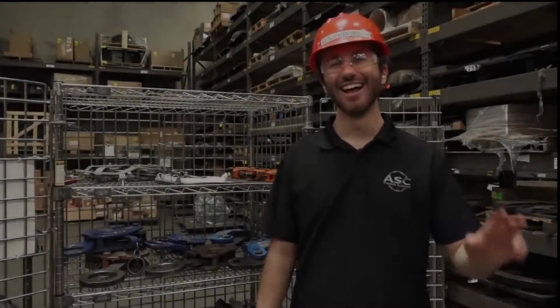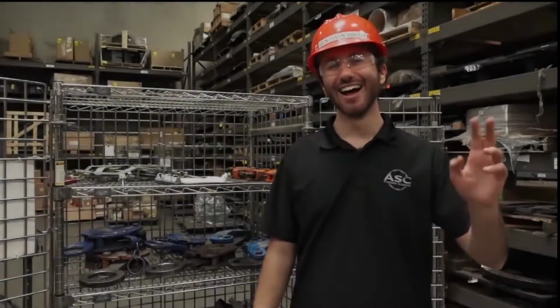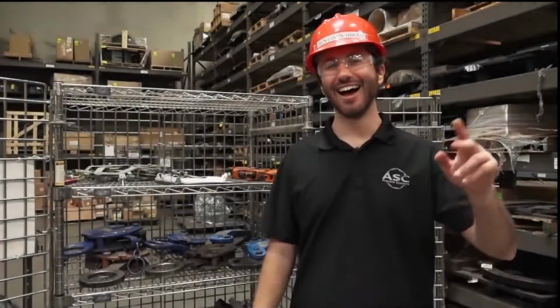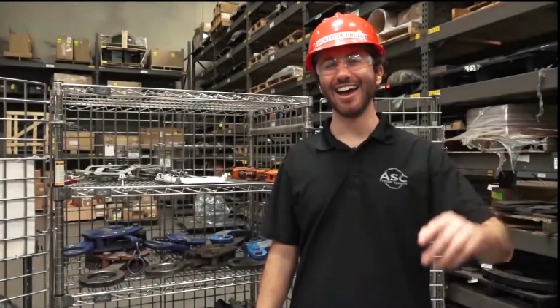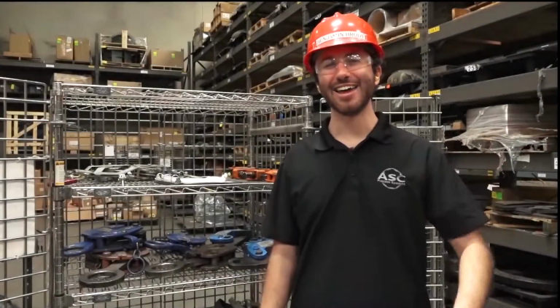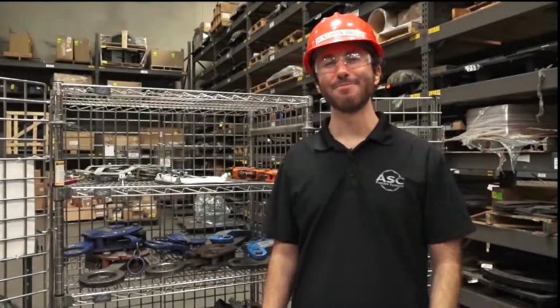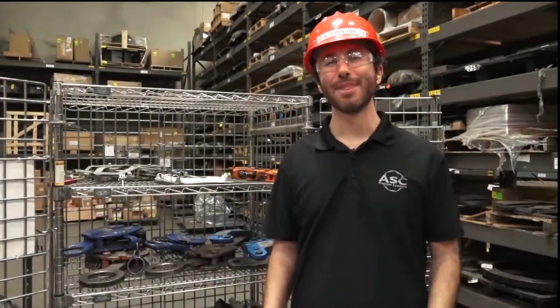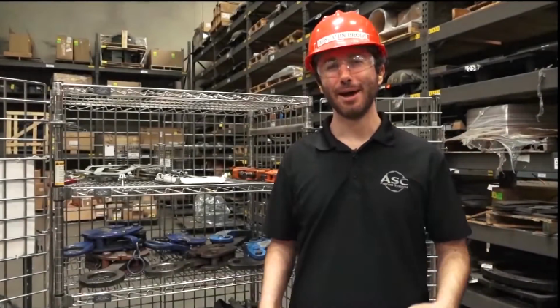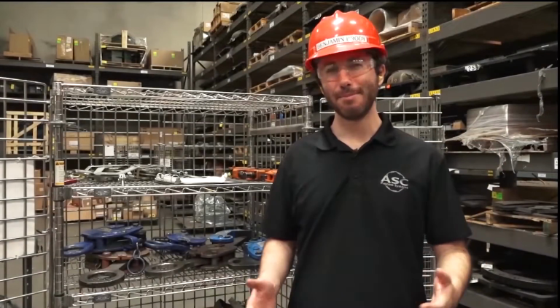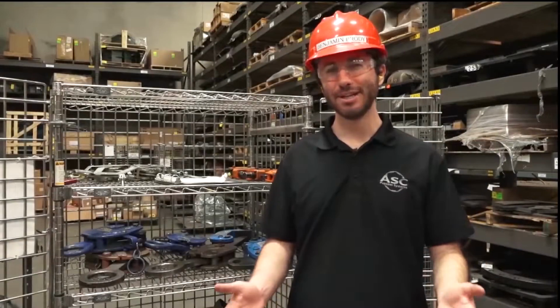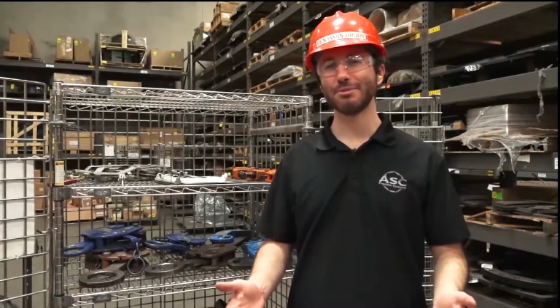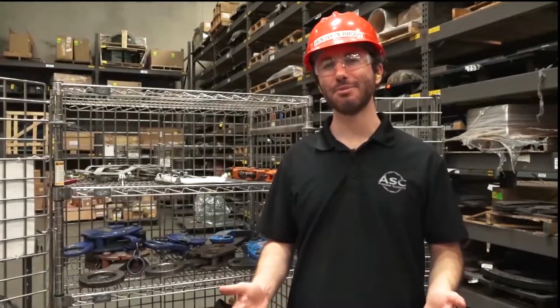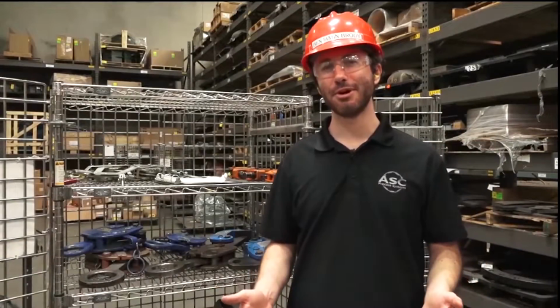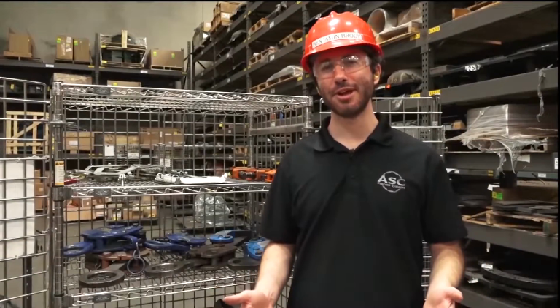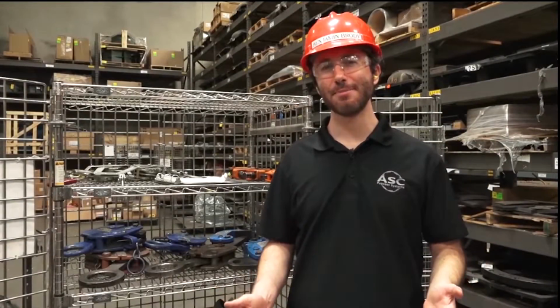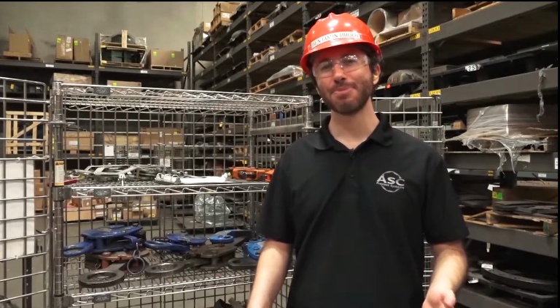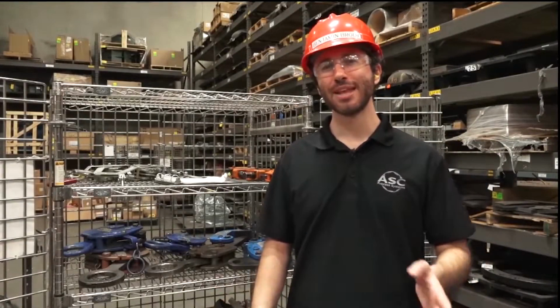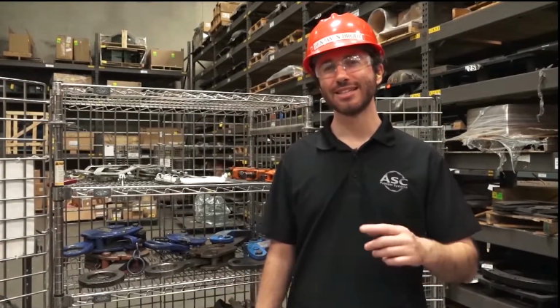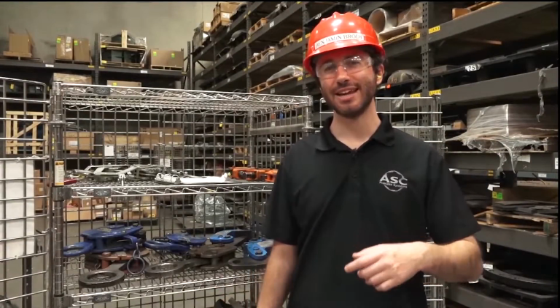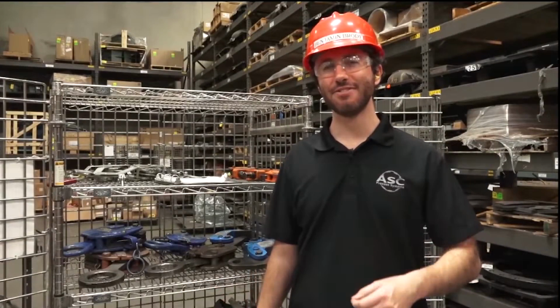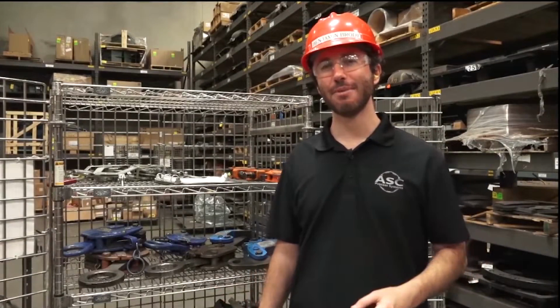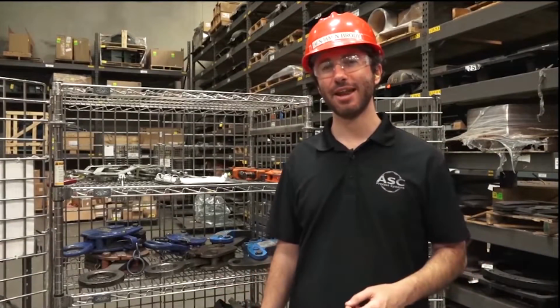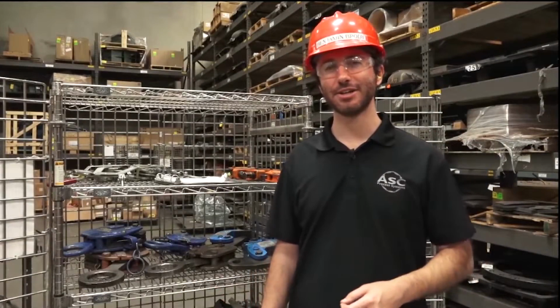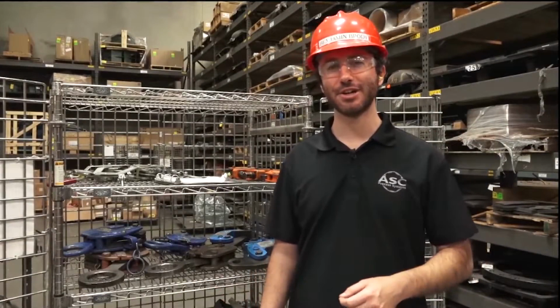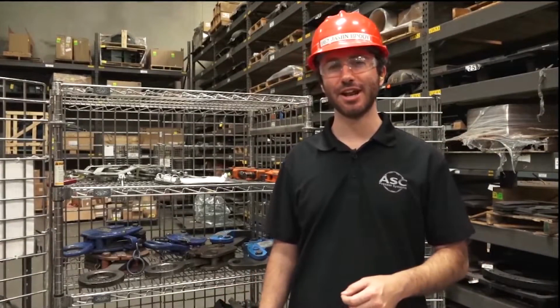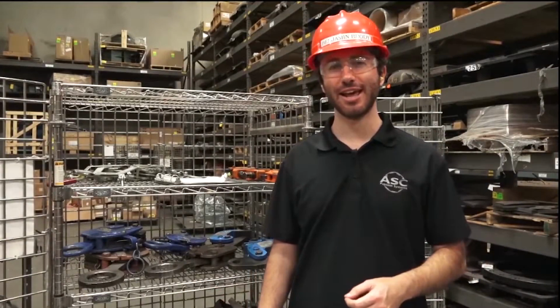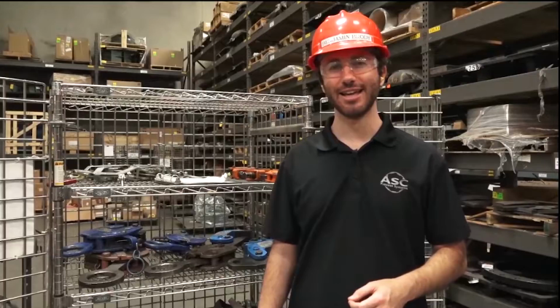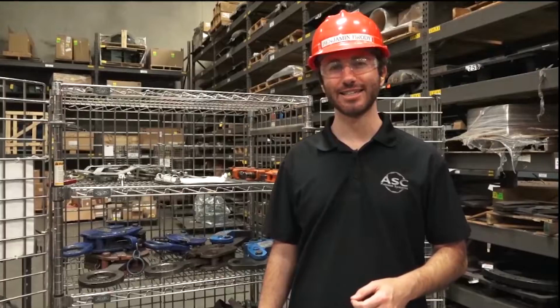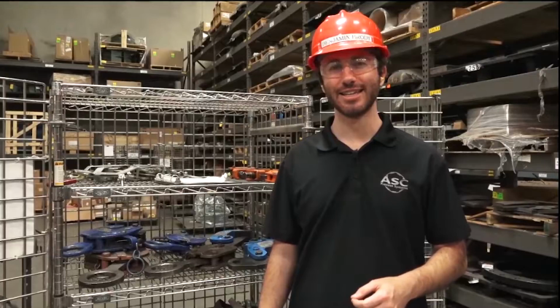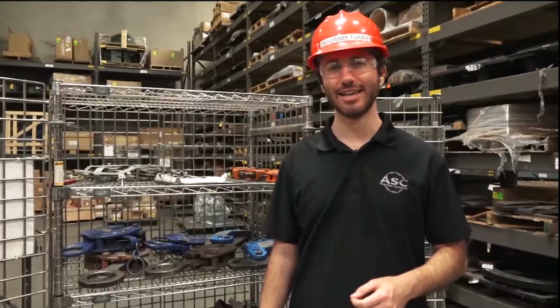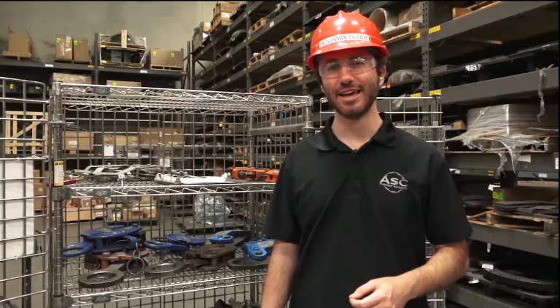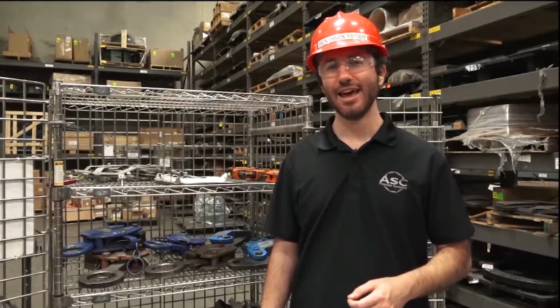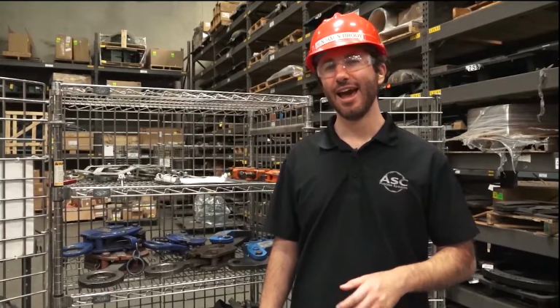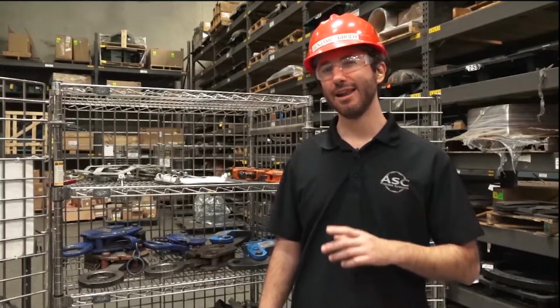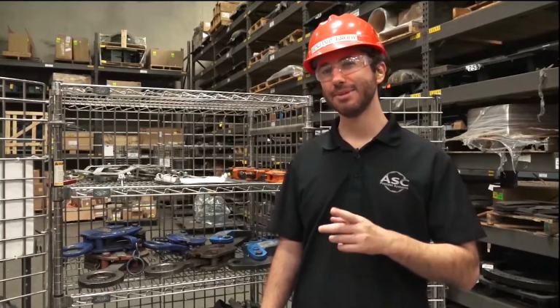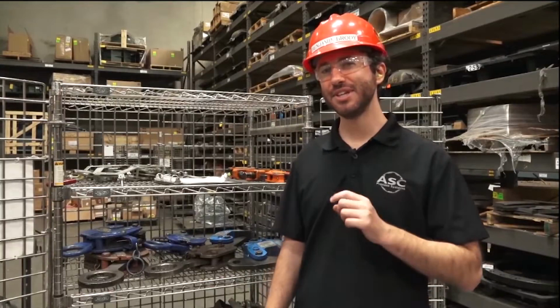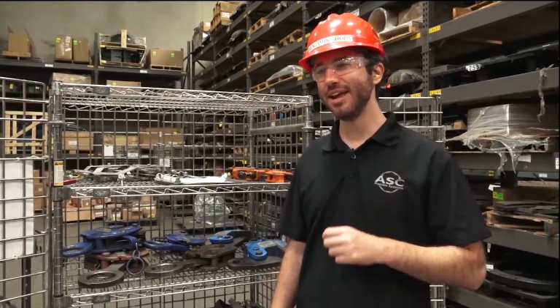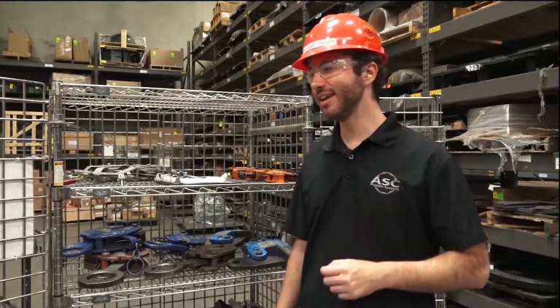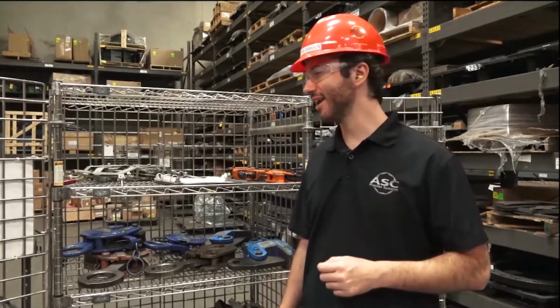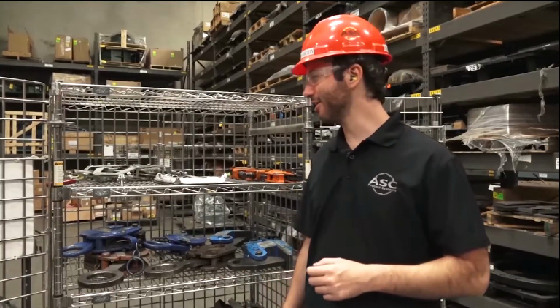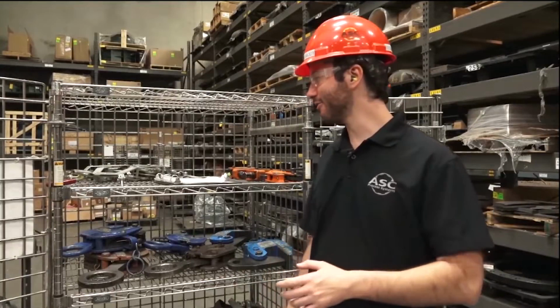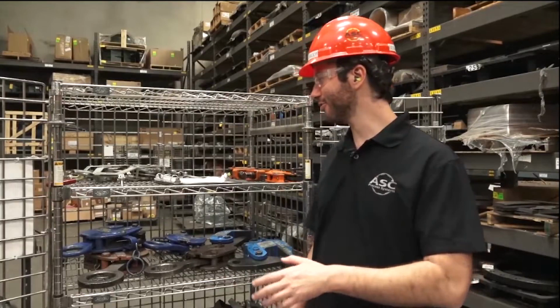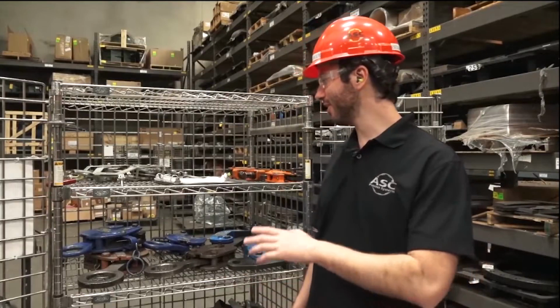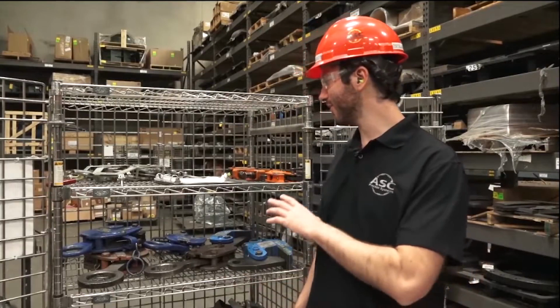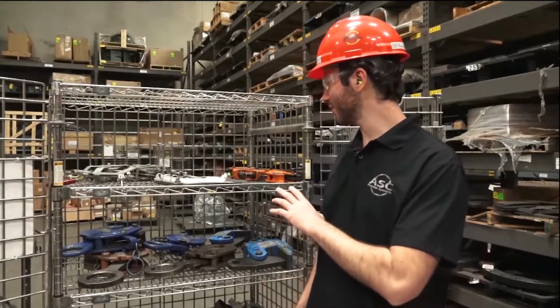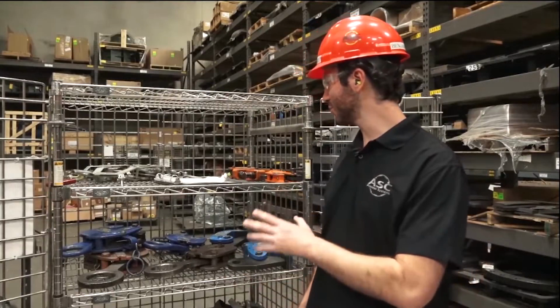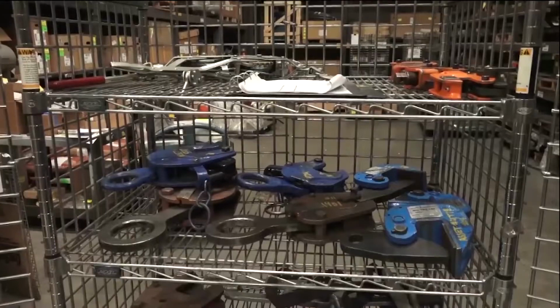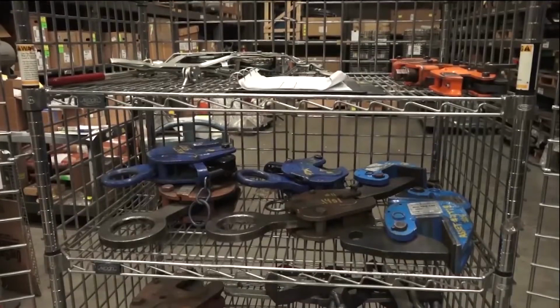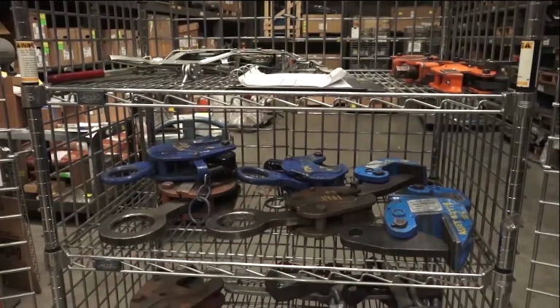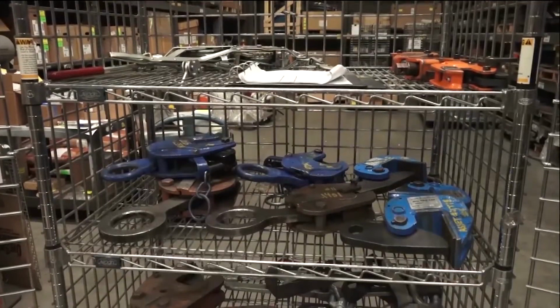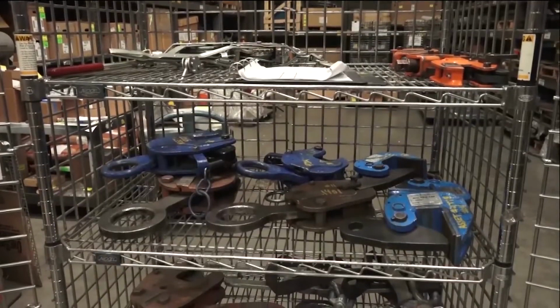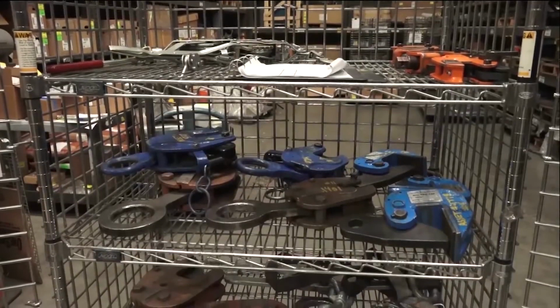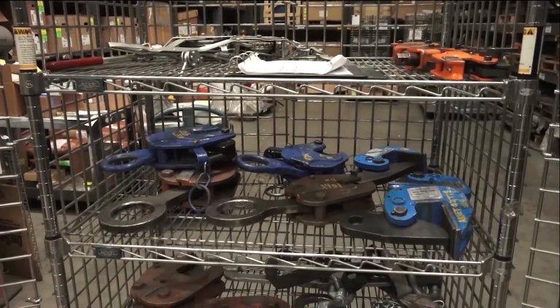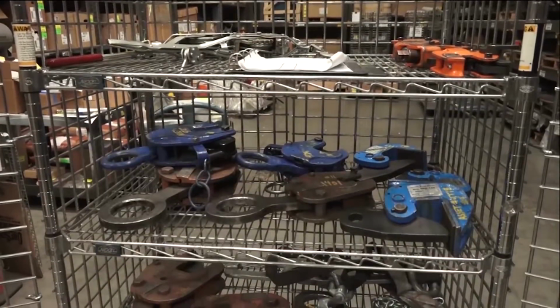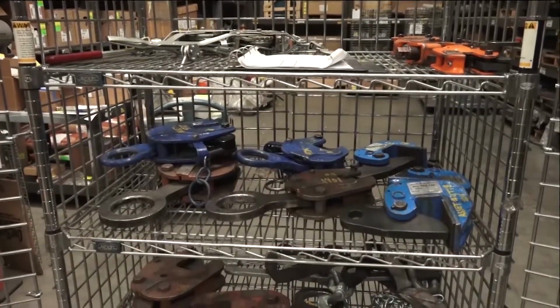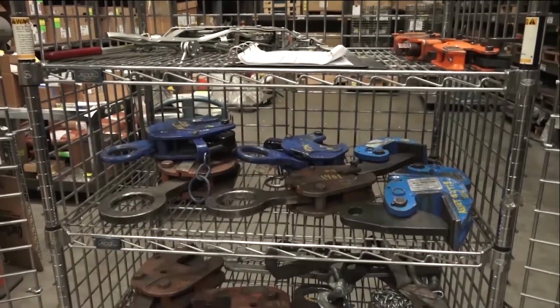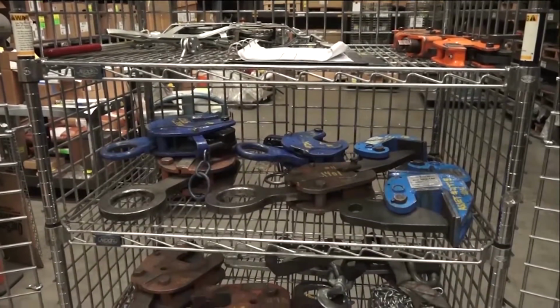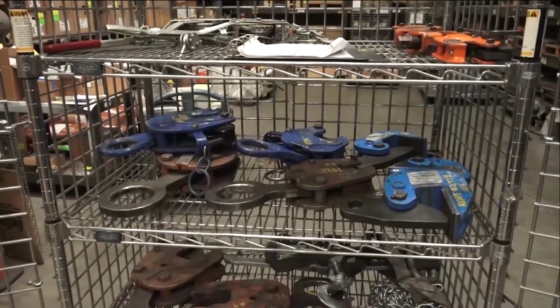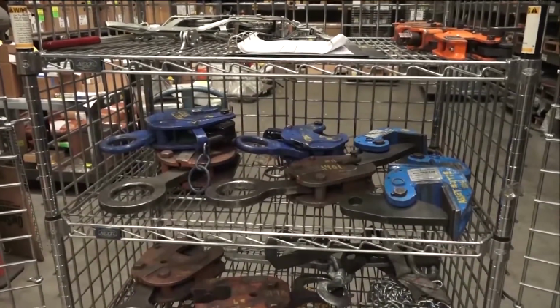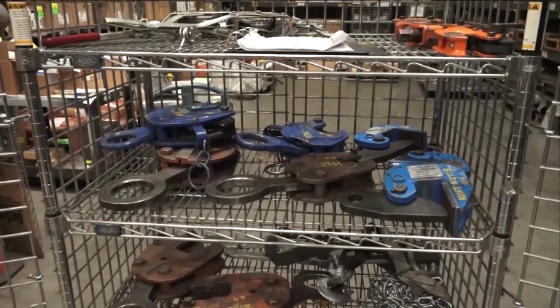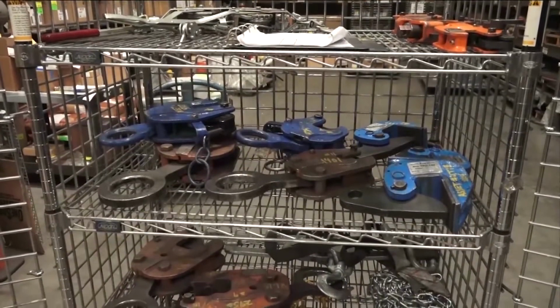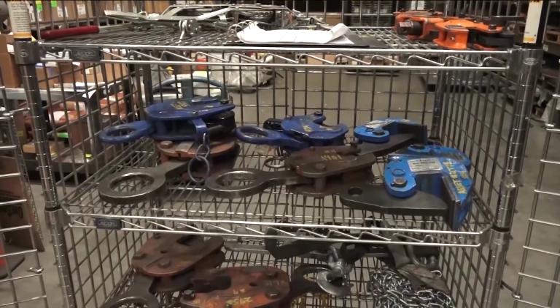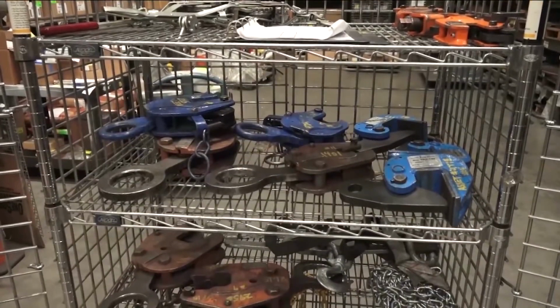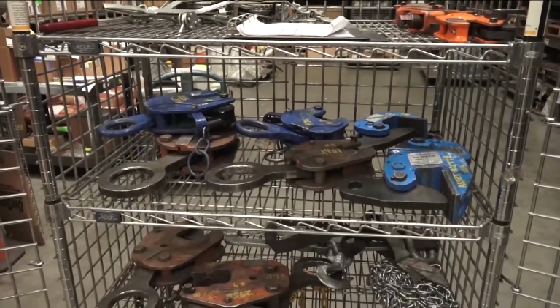Hi, I'm Benjamin Brody, Safety Manager at ASC, and I'm standing here in front of our tool cage where we have our lifting clamps.